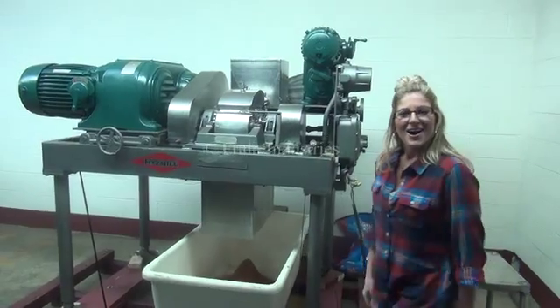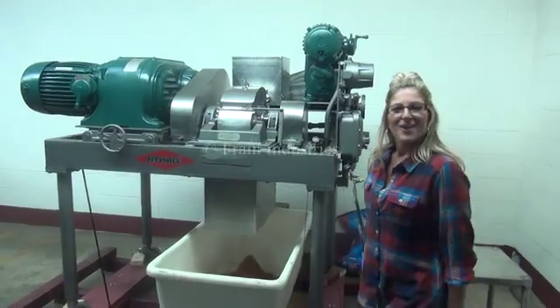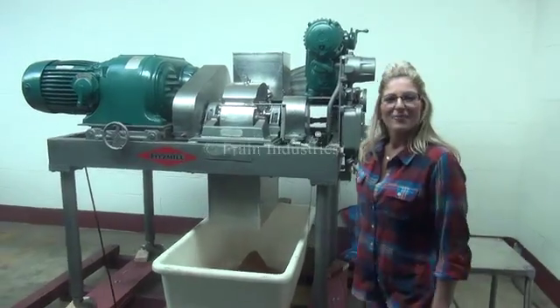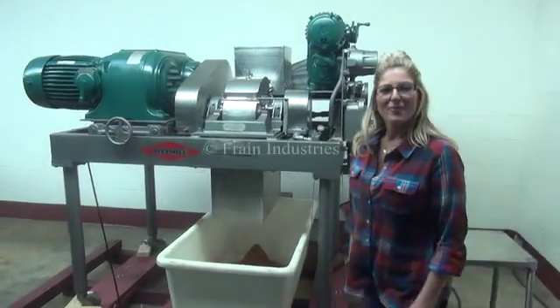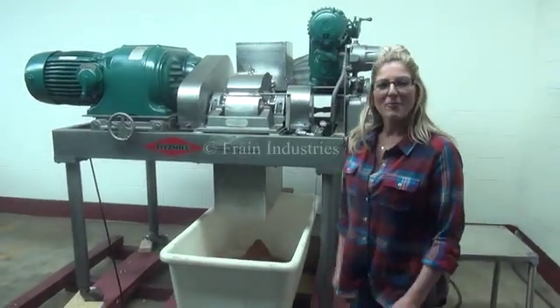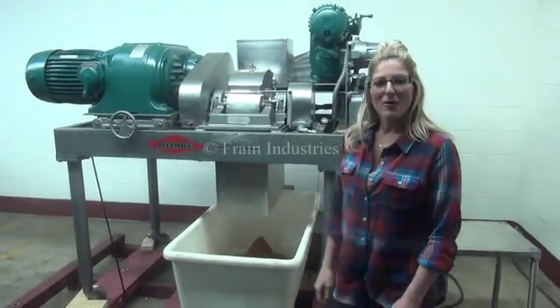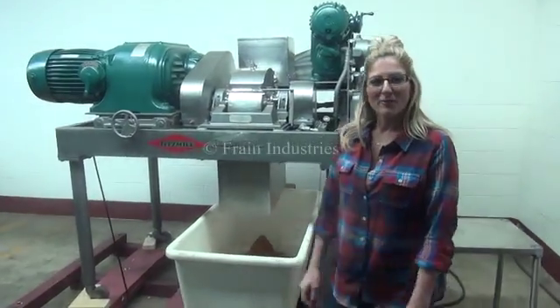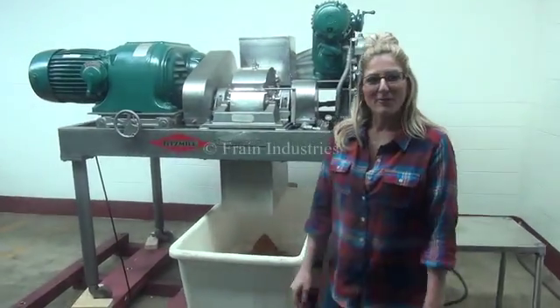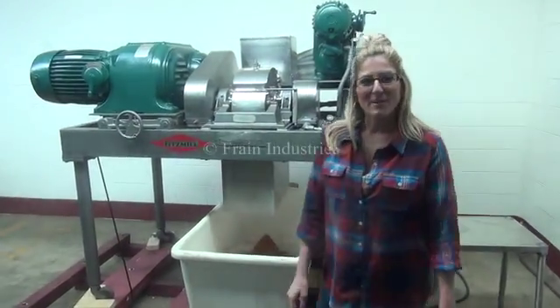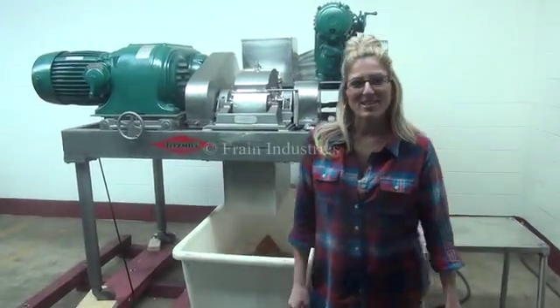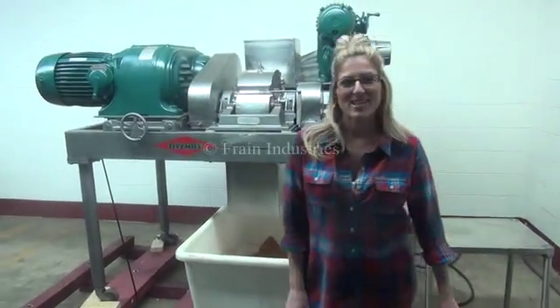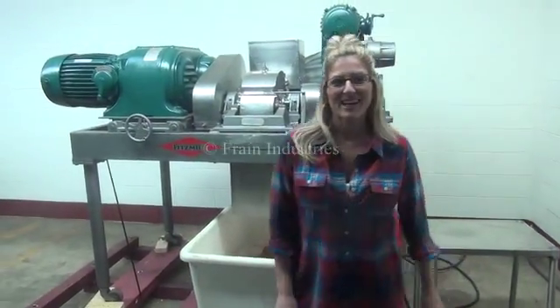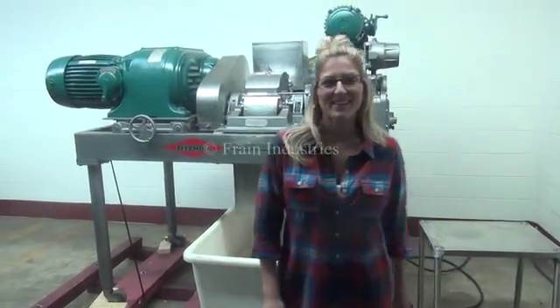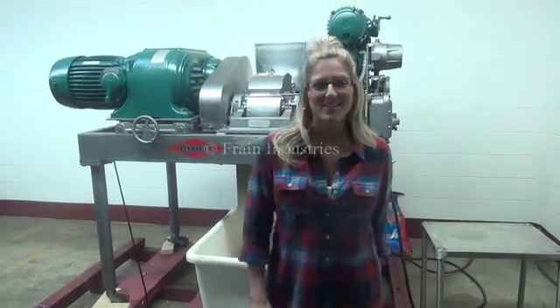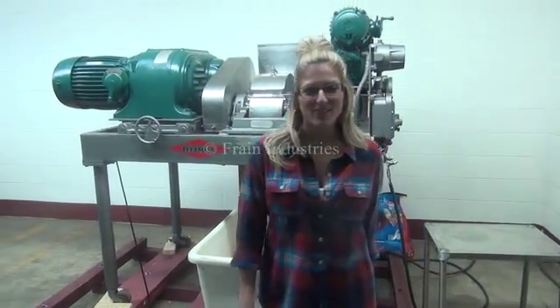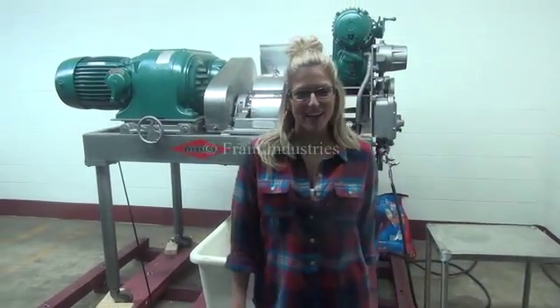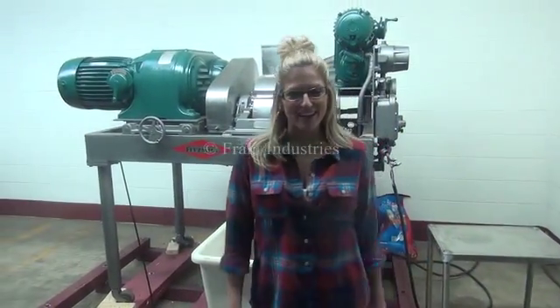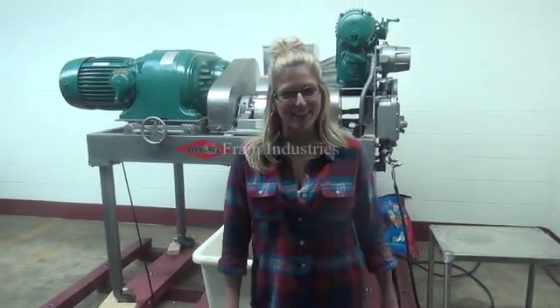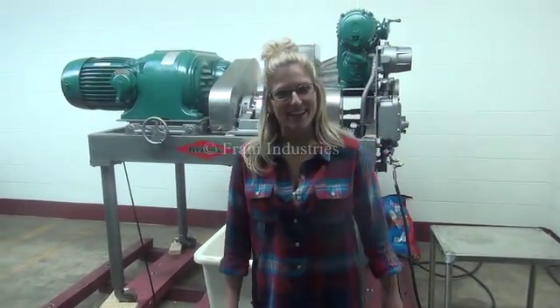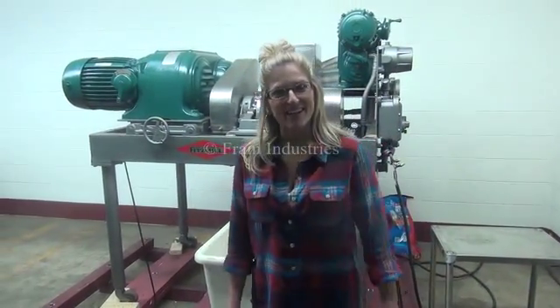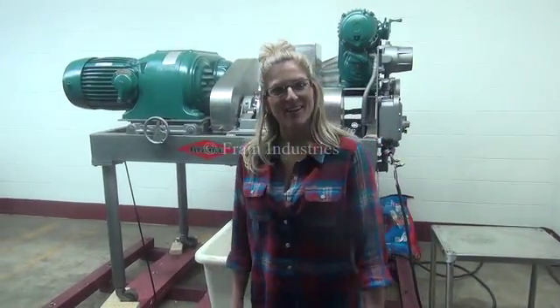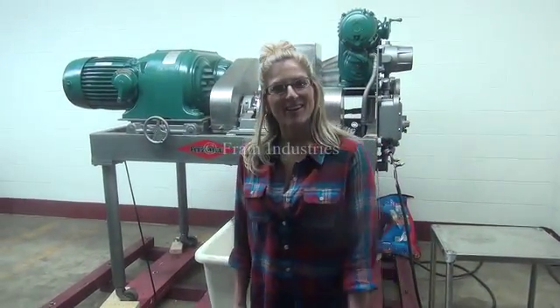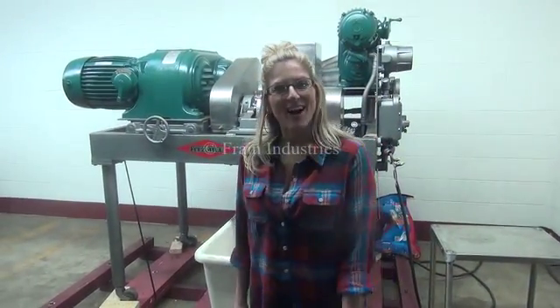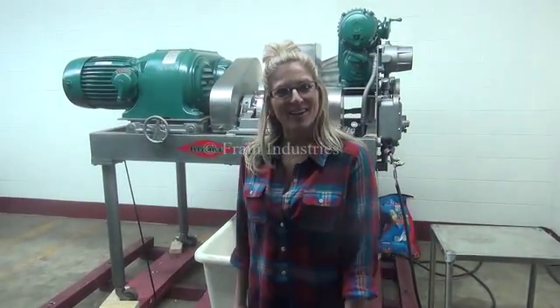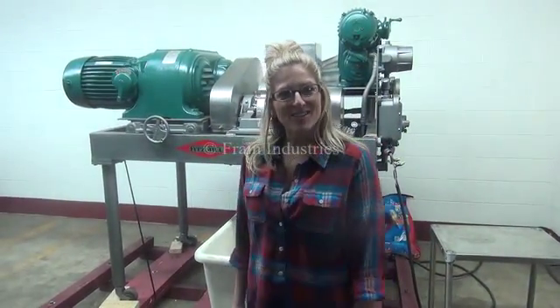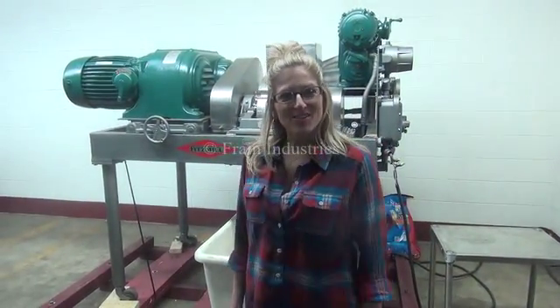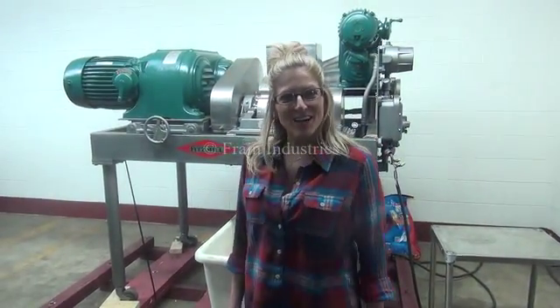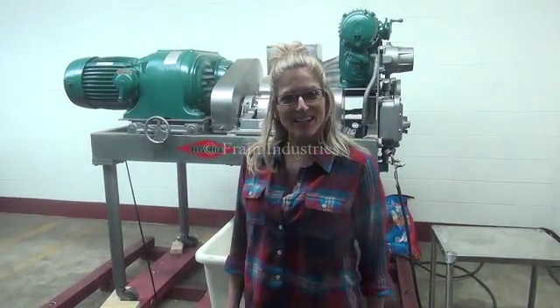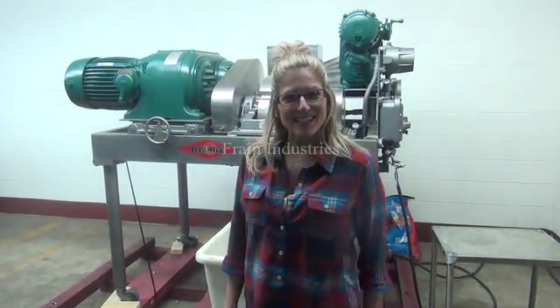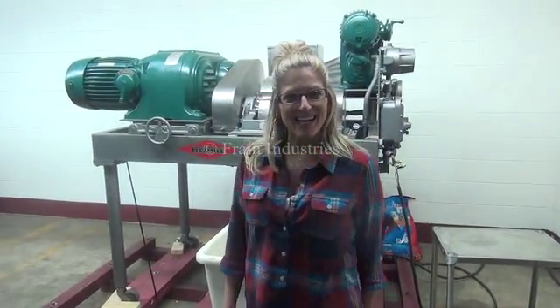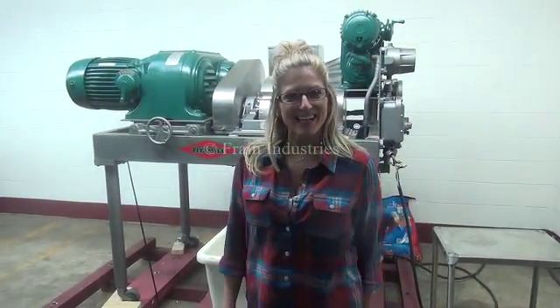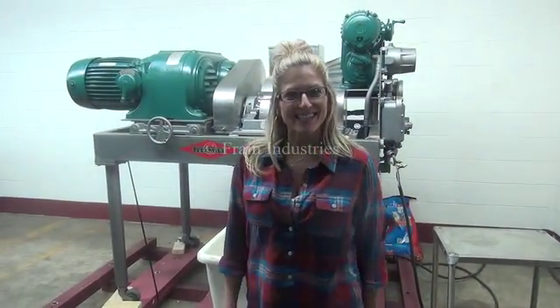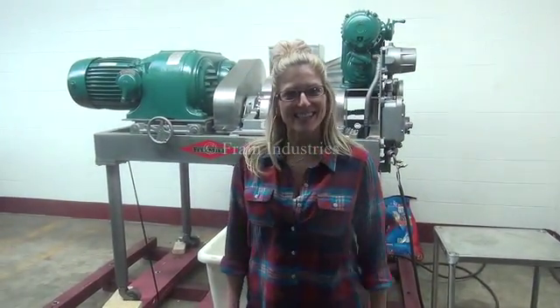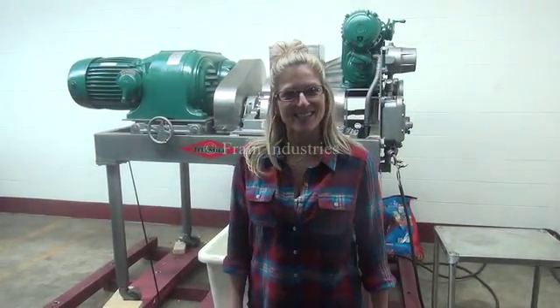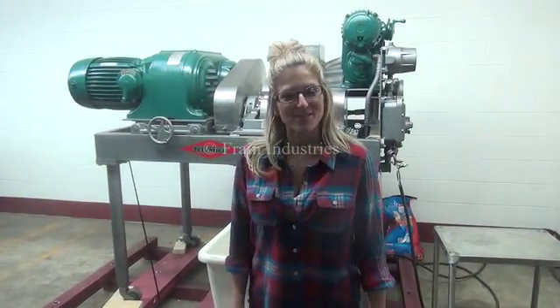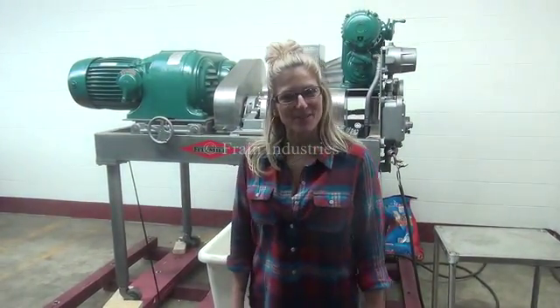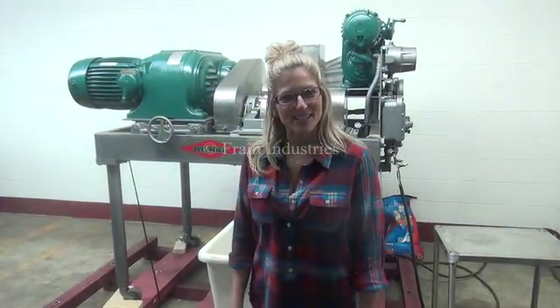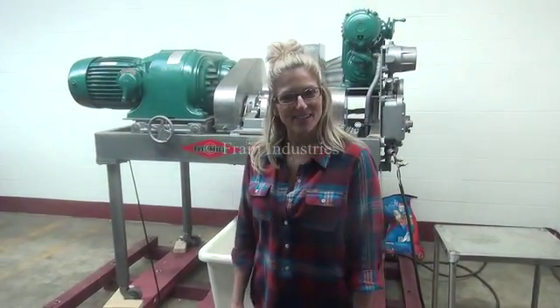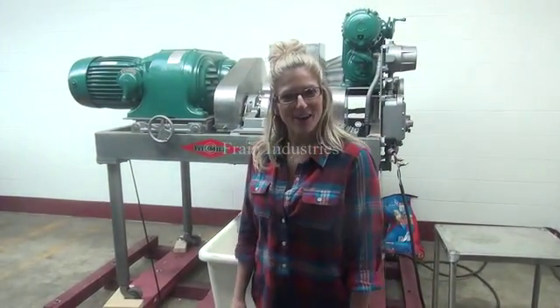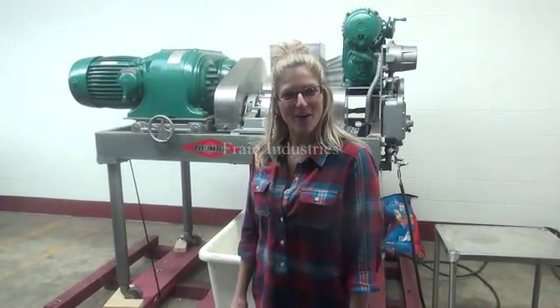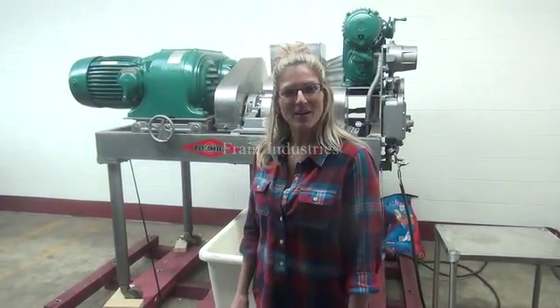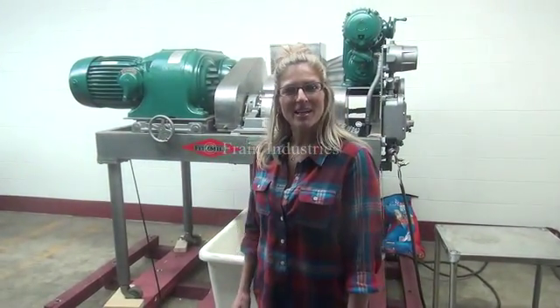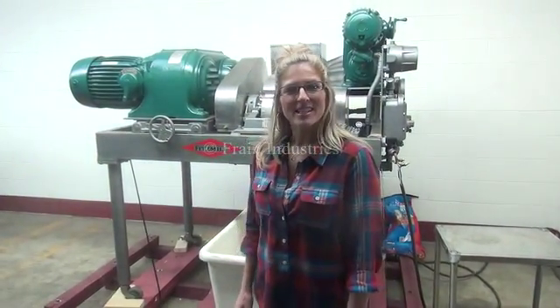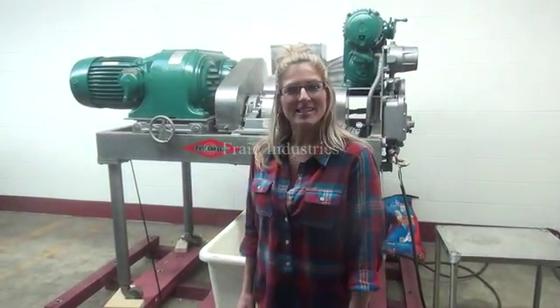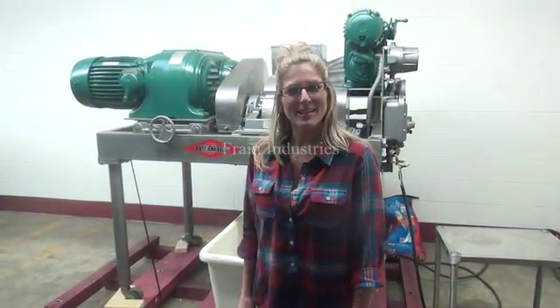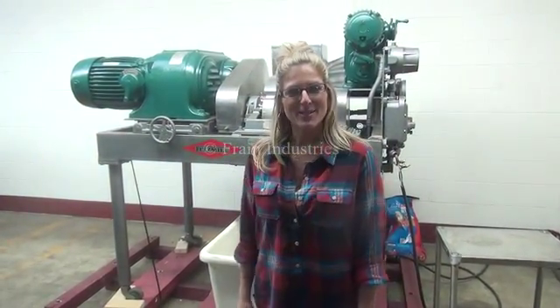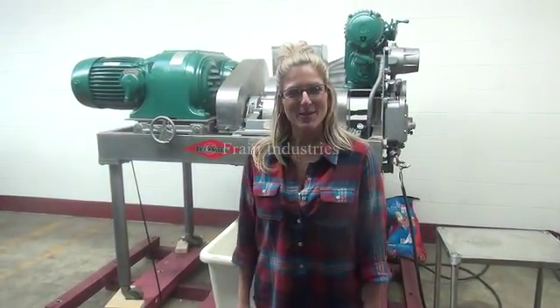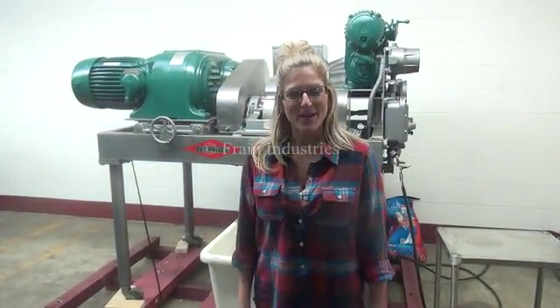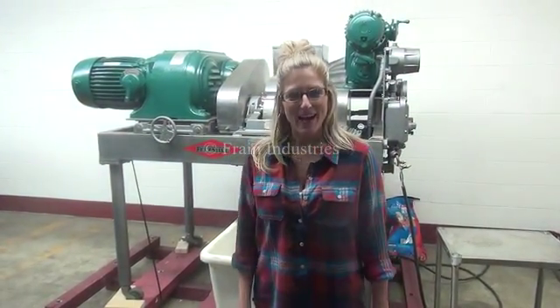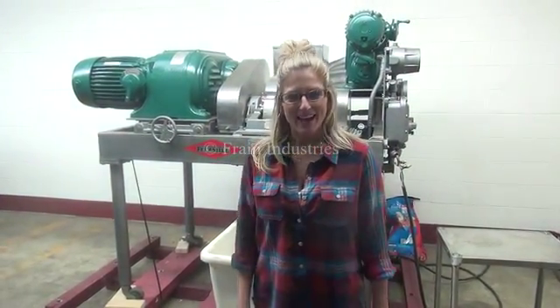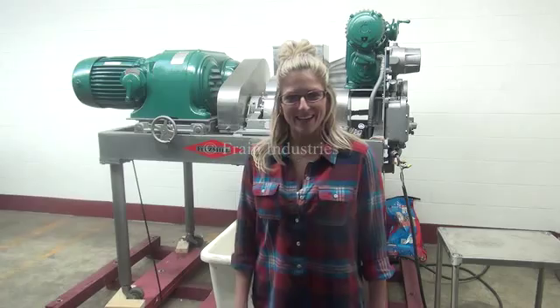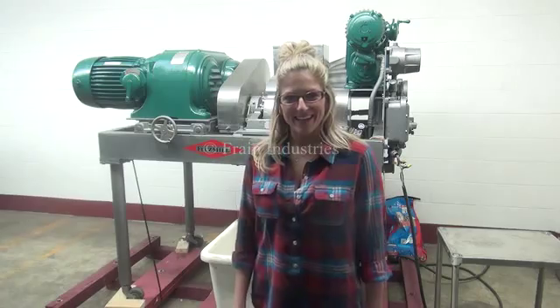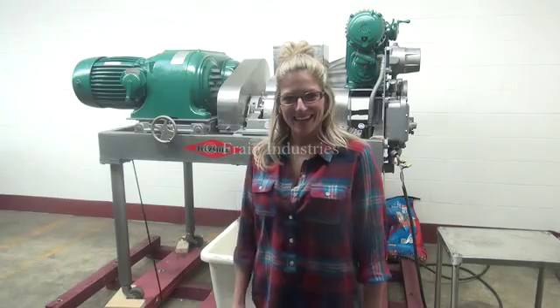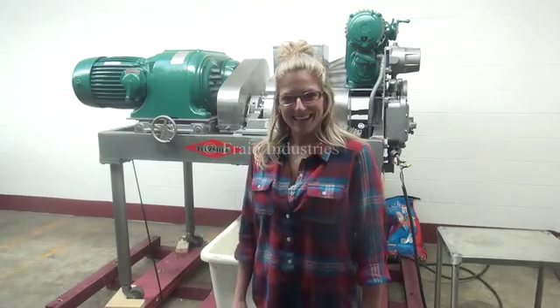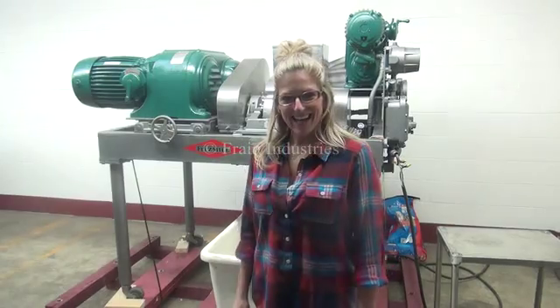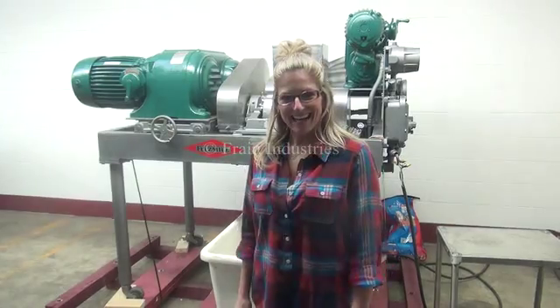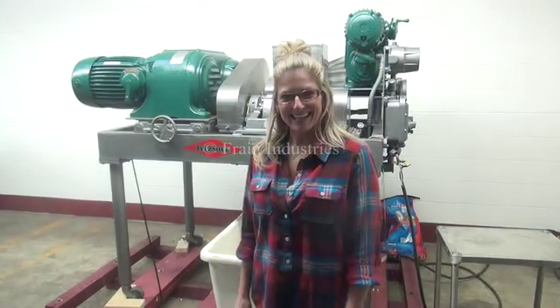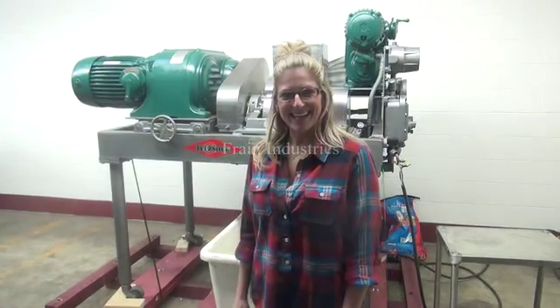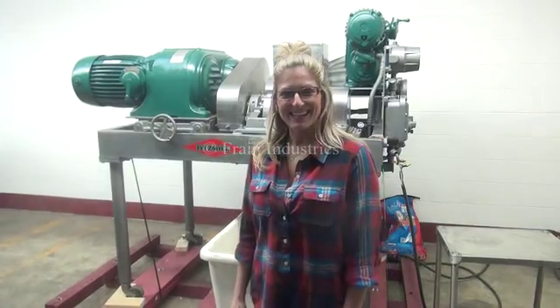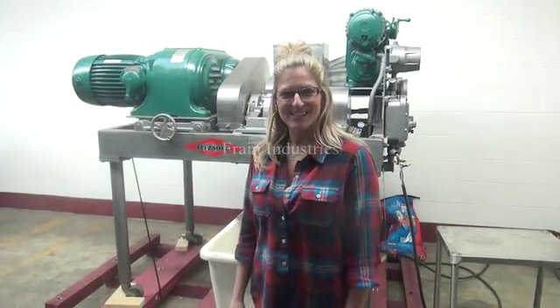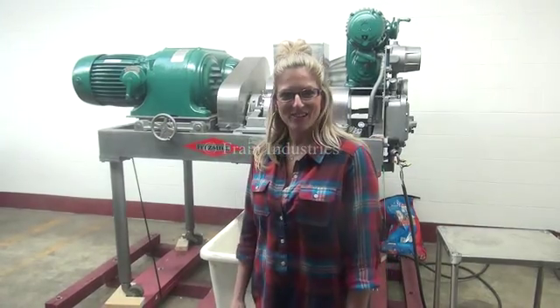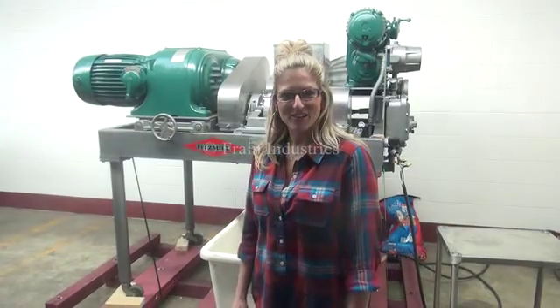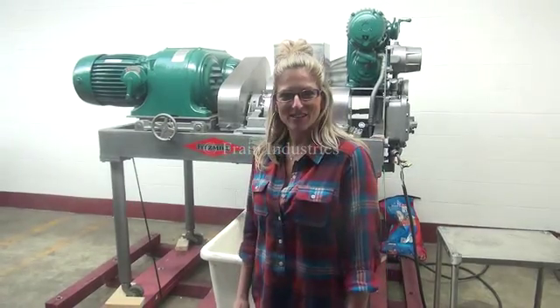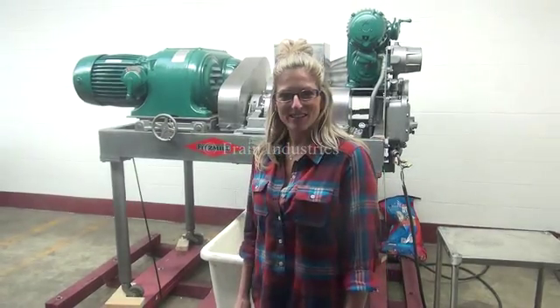For more information on this granulator, call us direct at 630-629-9900.